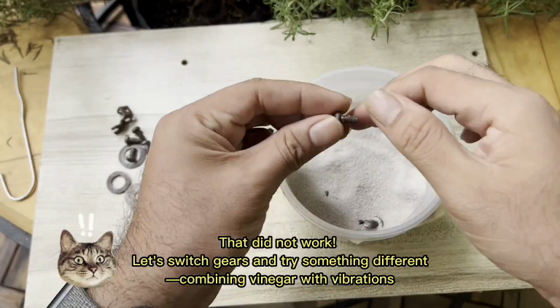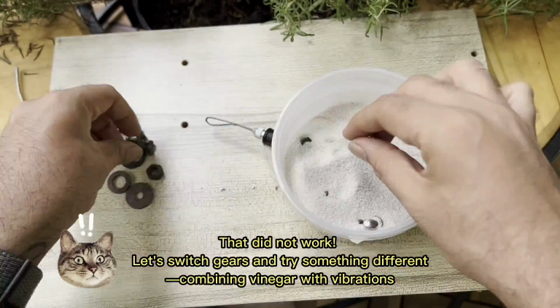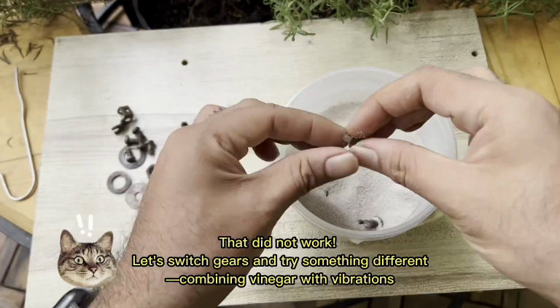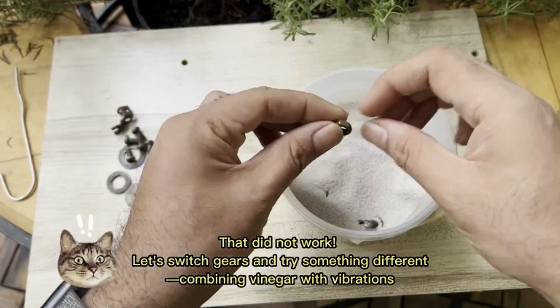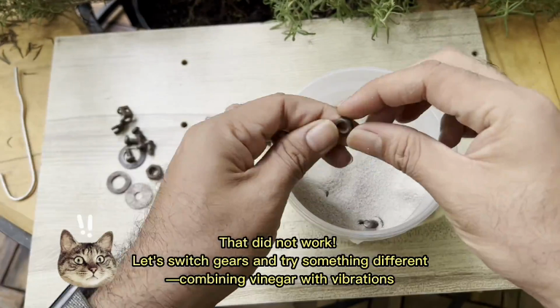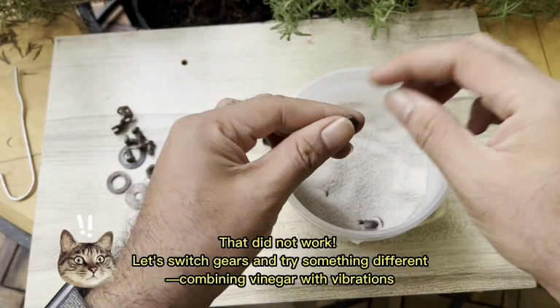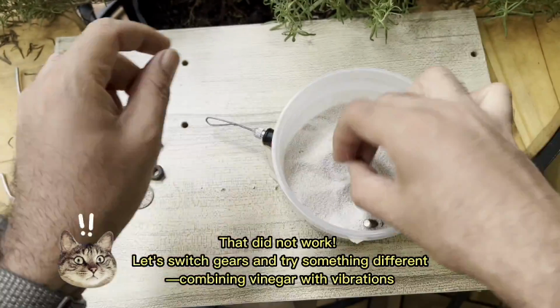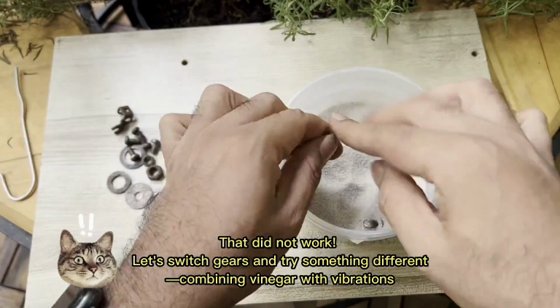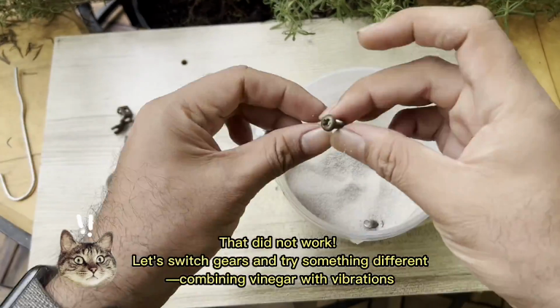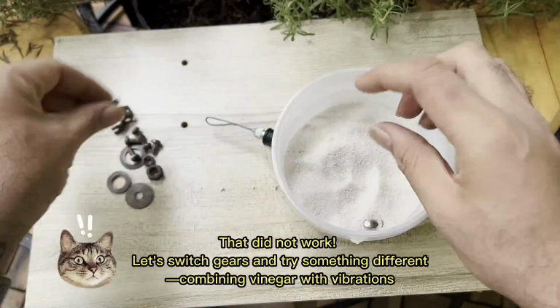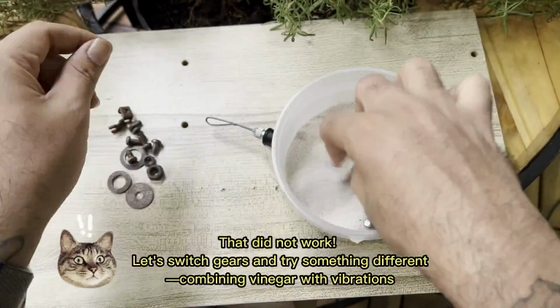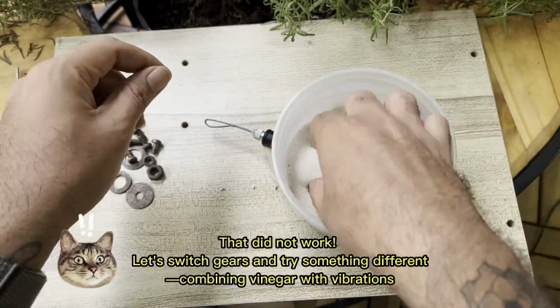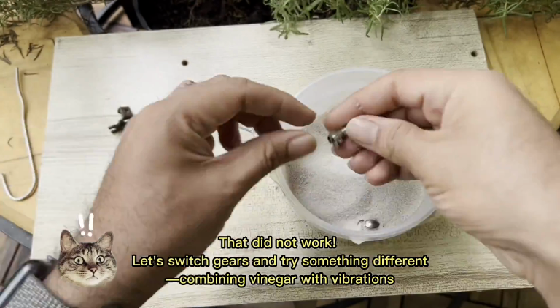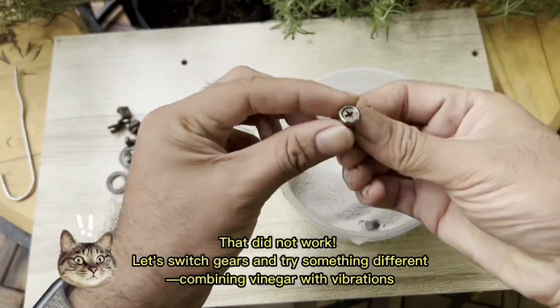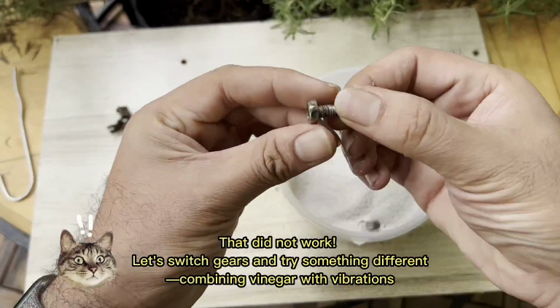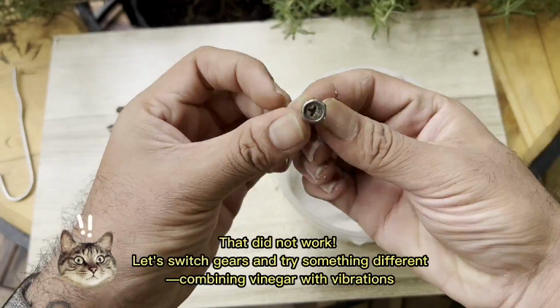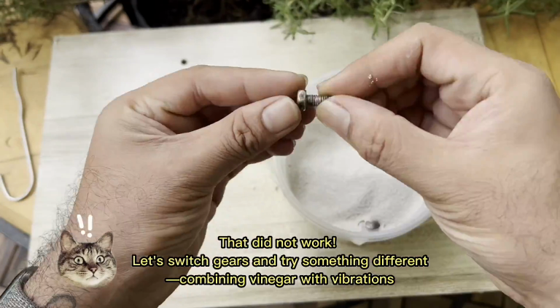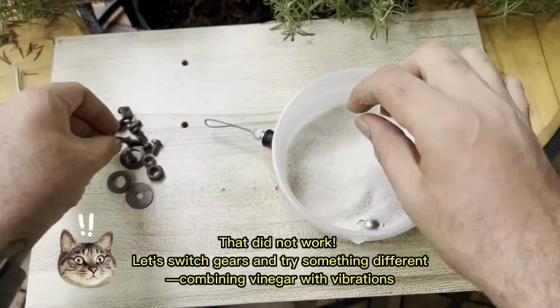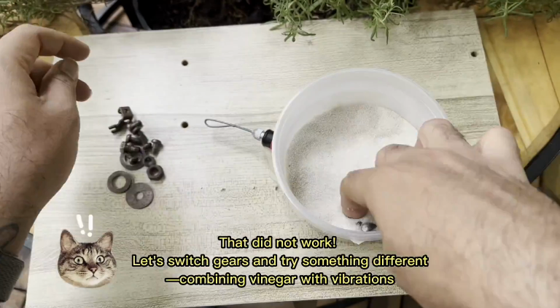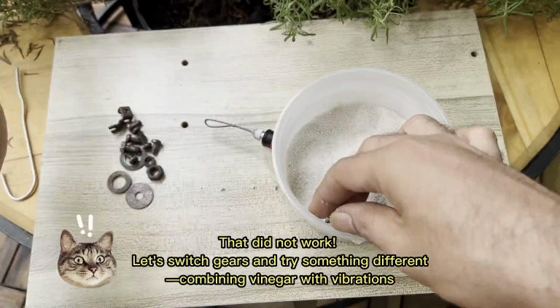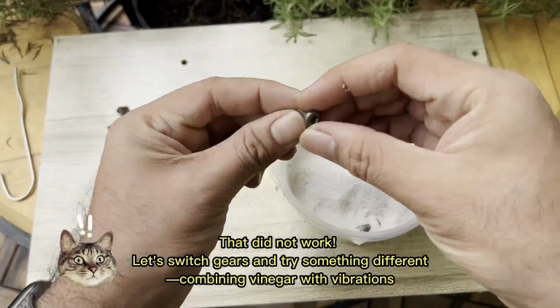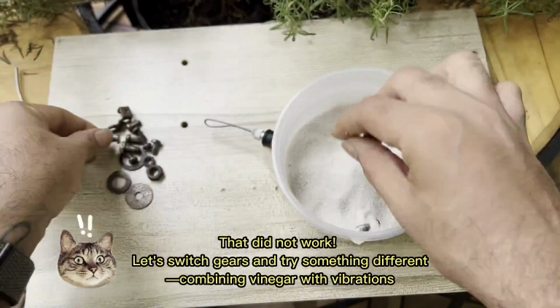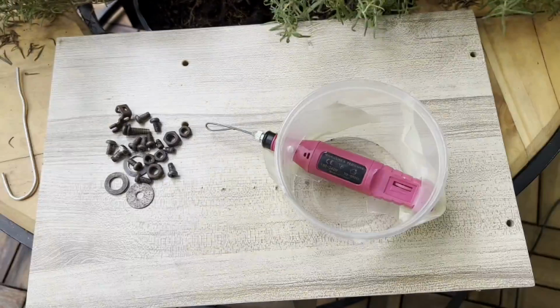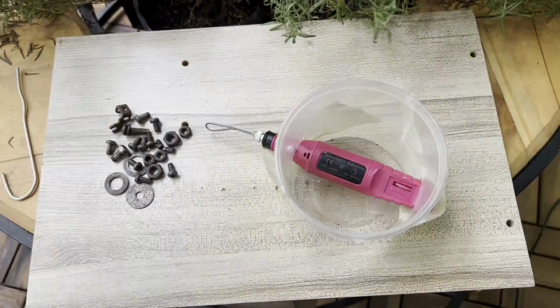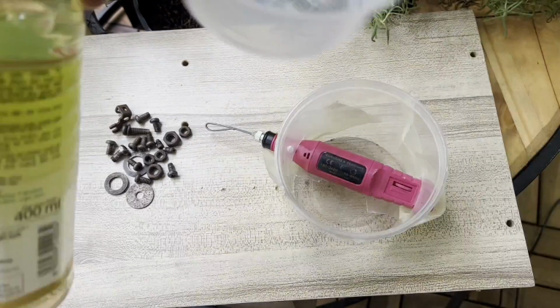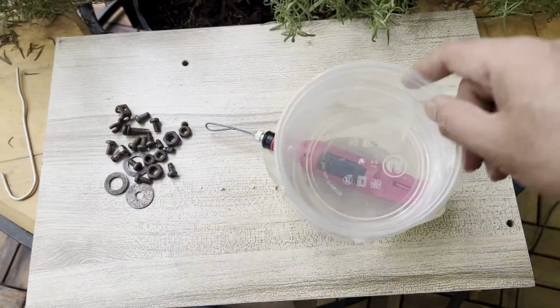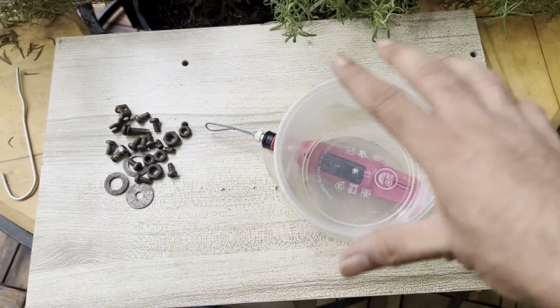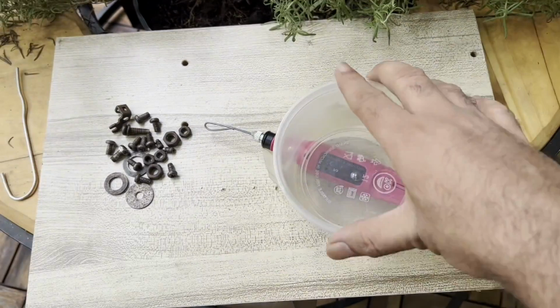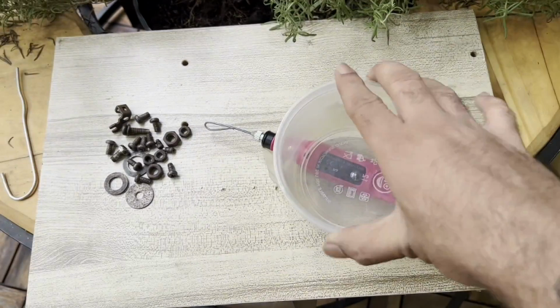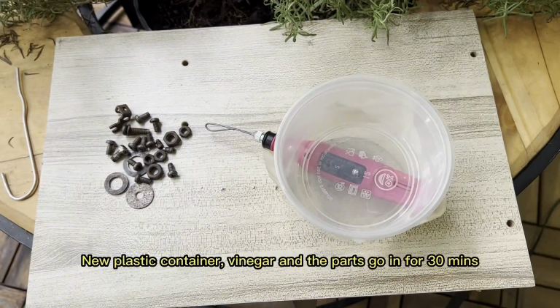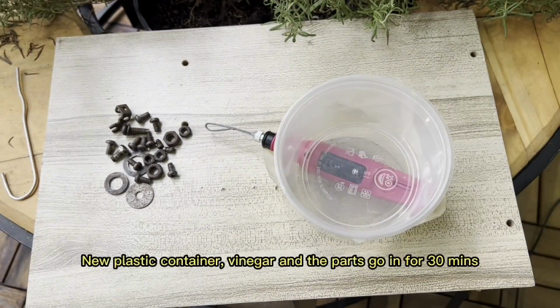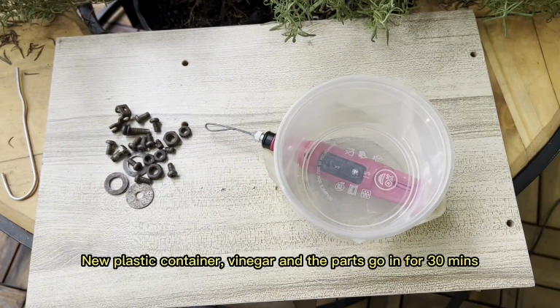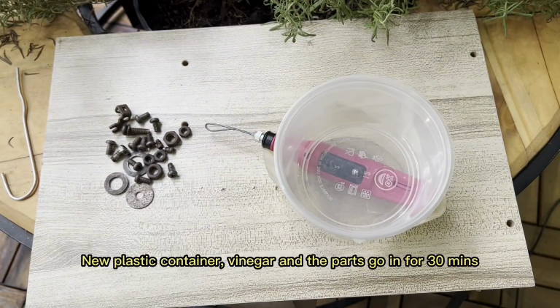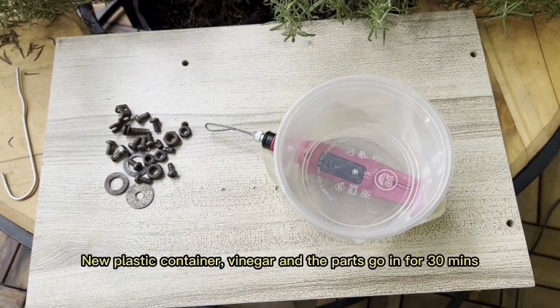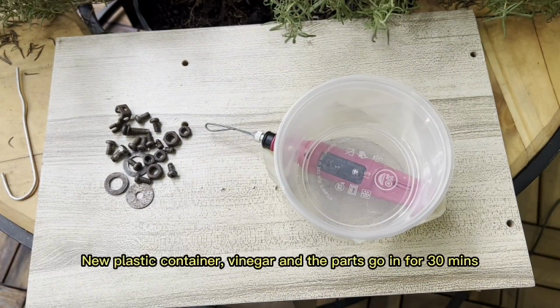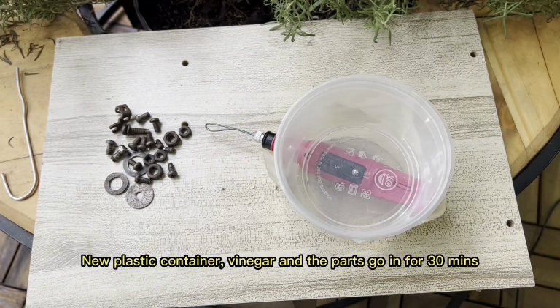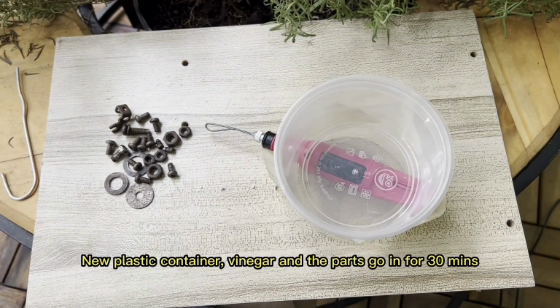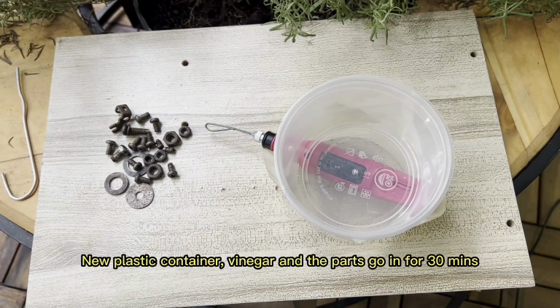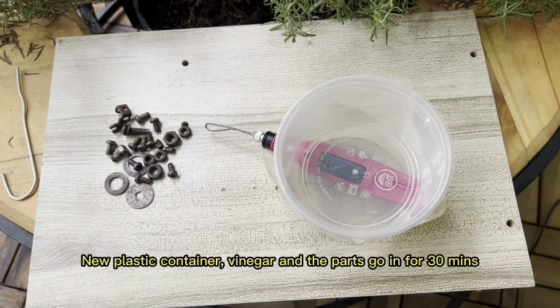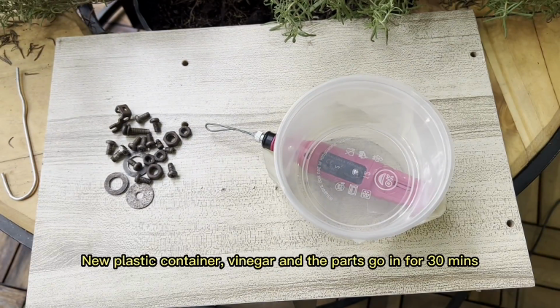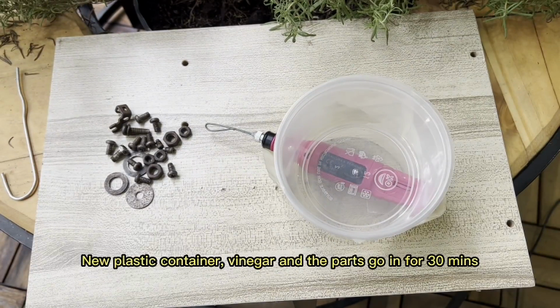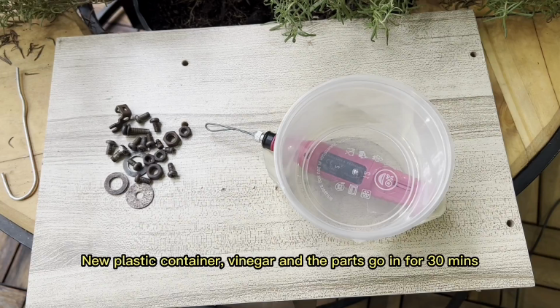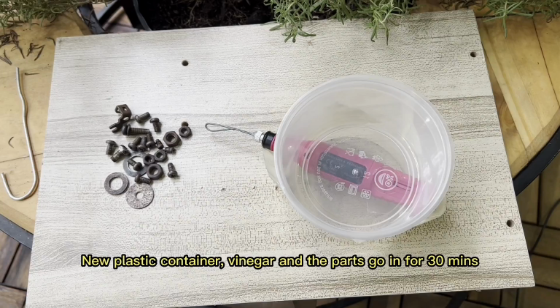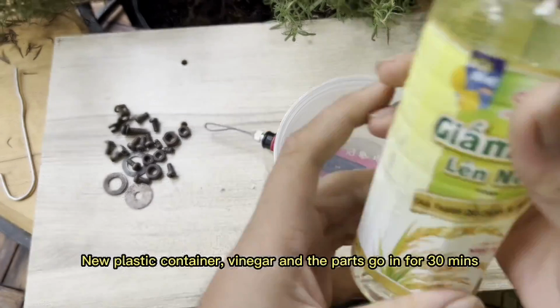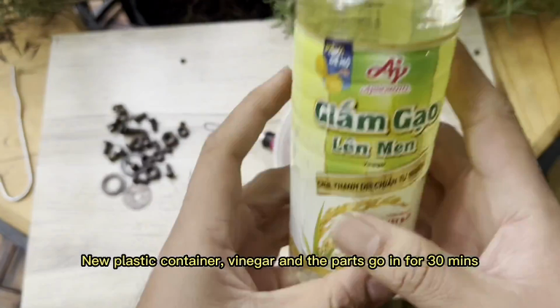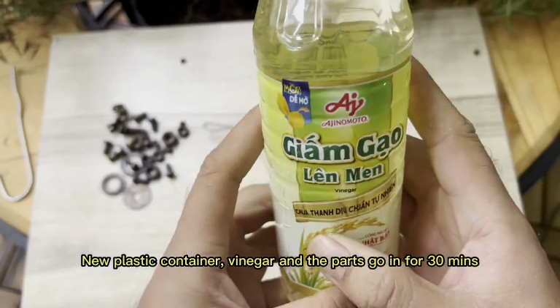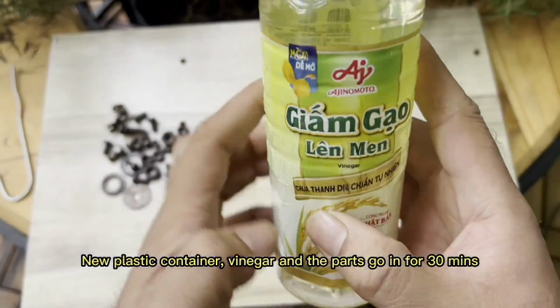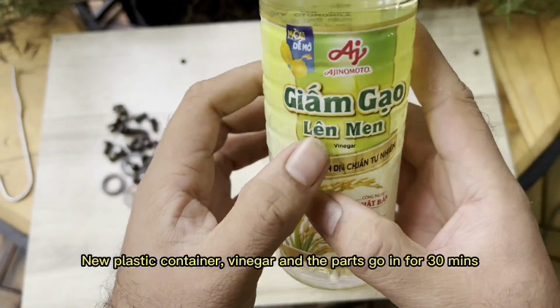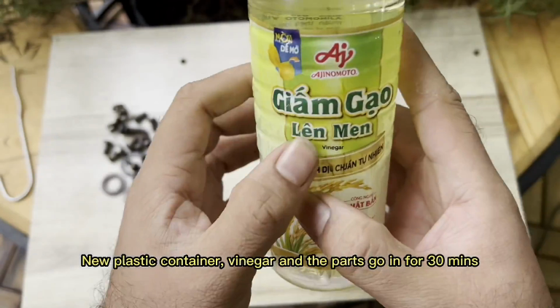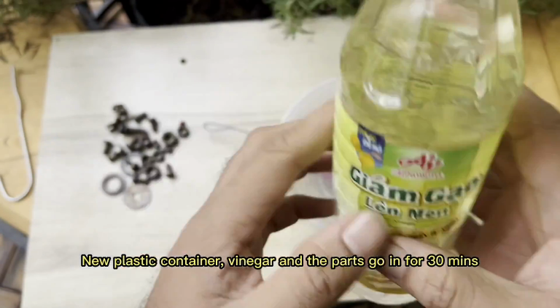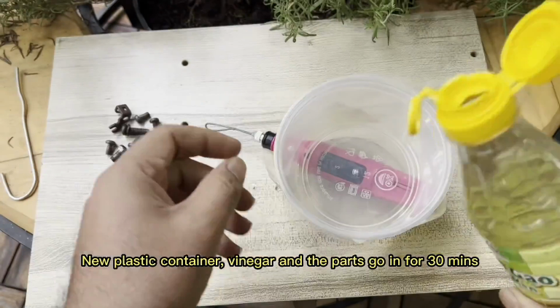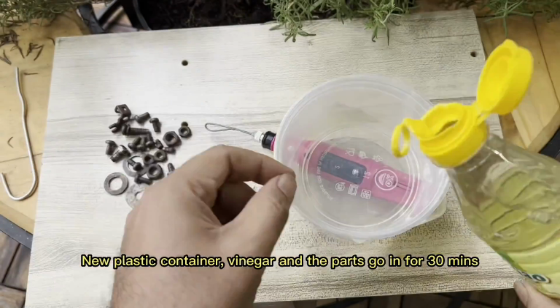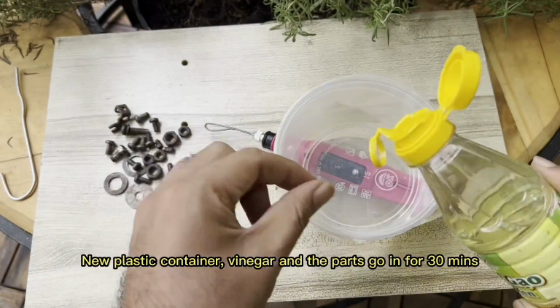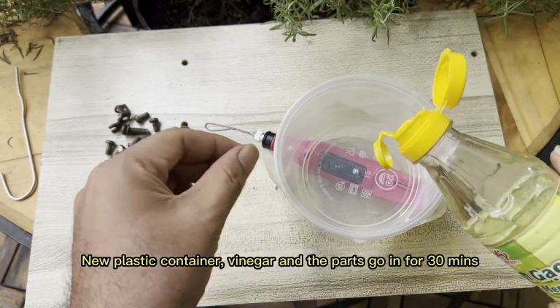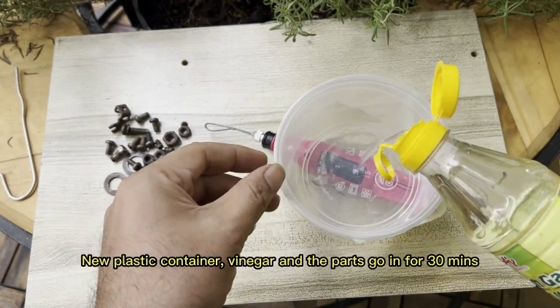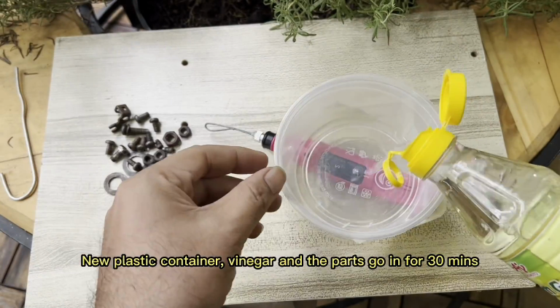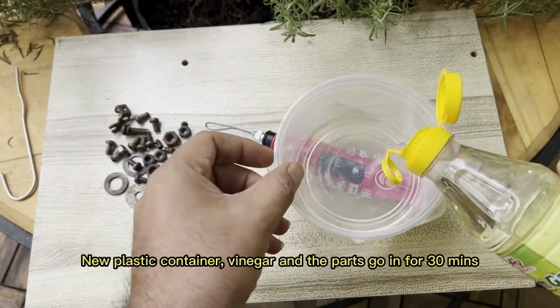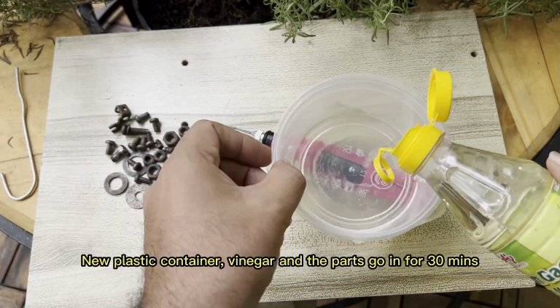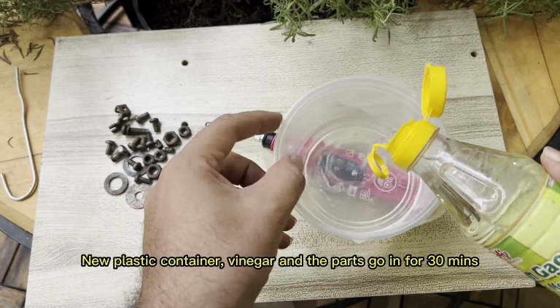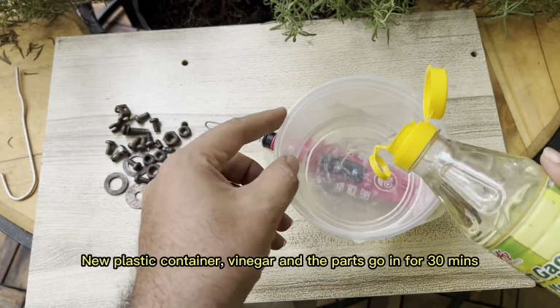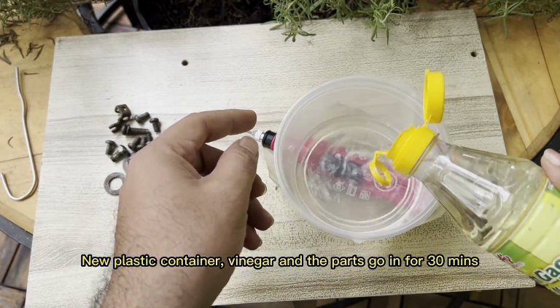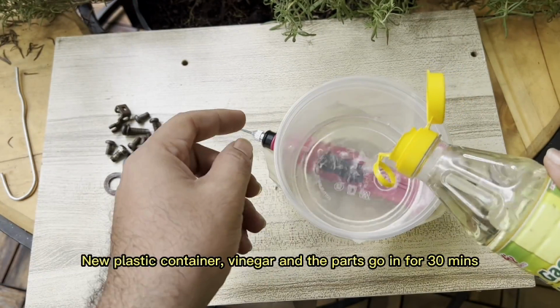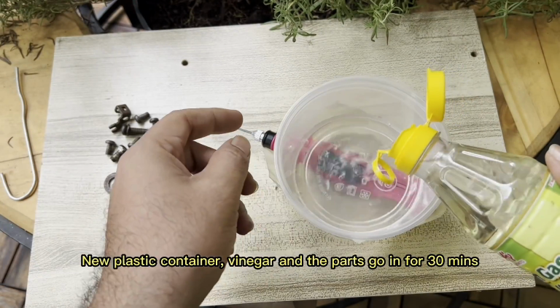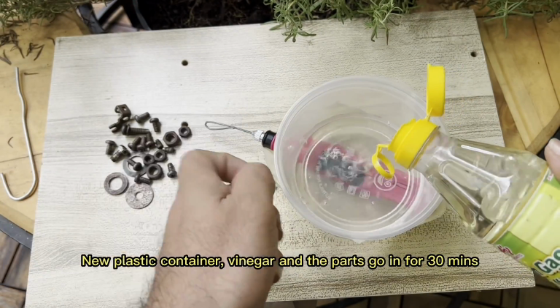Let's switch gears and try something different — combining vinegar with vibrations. New plastic container, vinegar in, and the parts go in for 30 minutes.